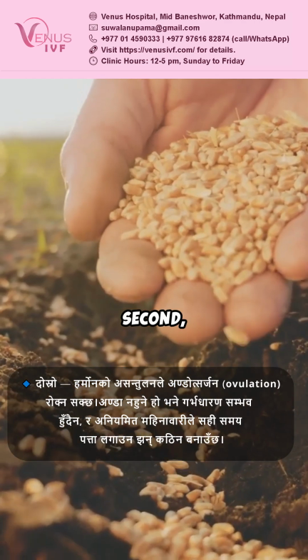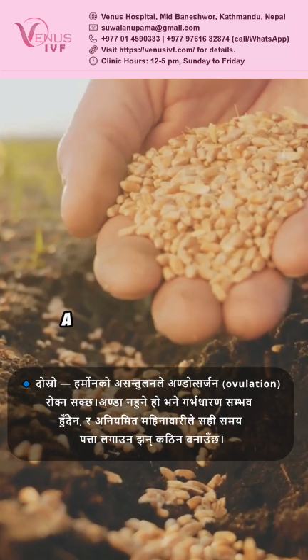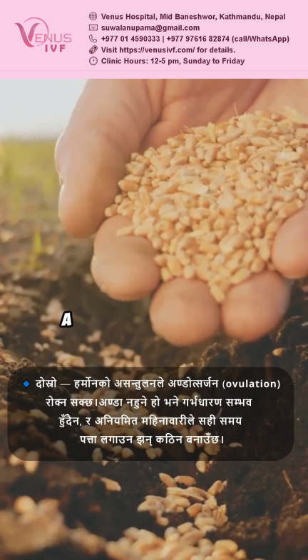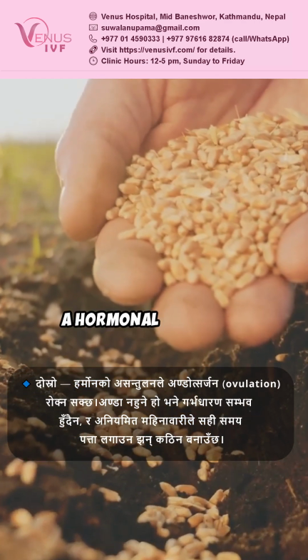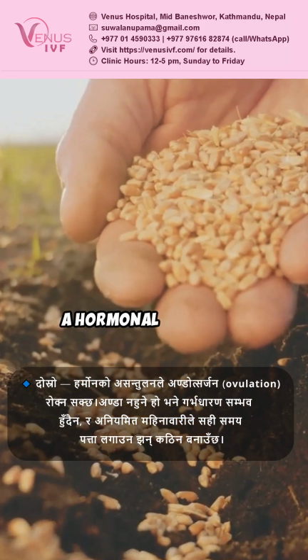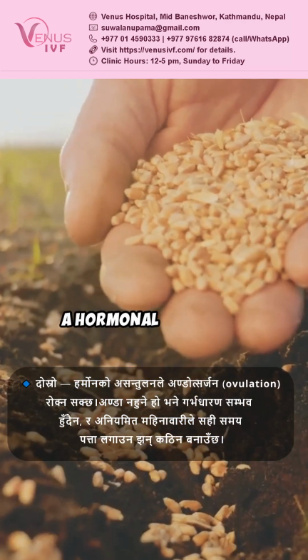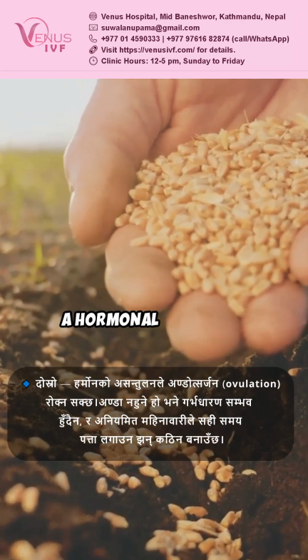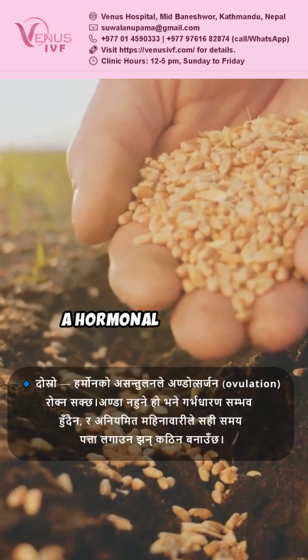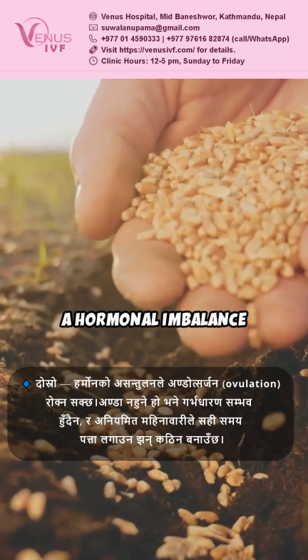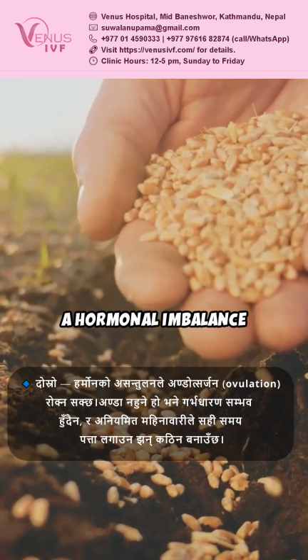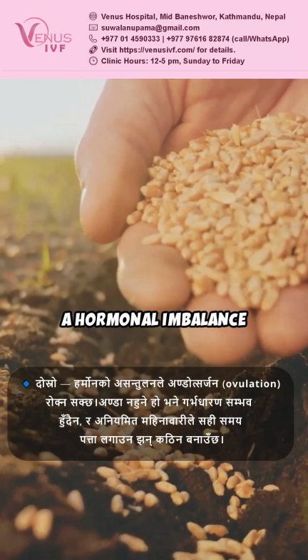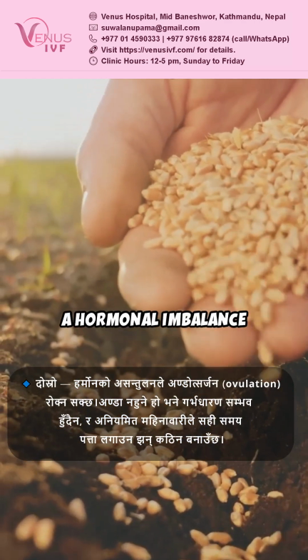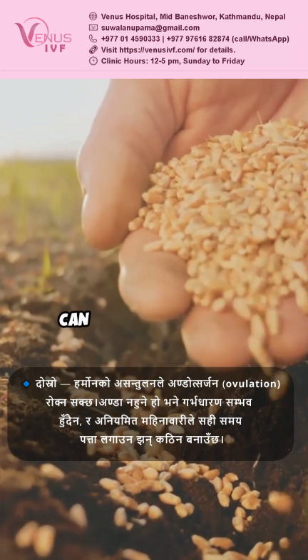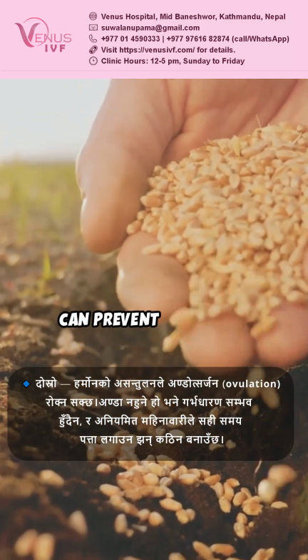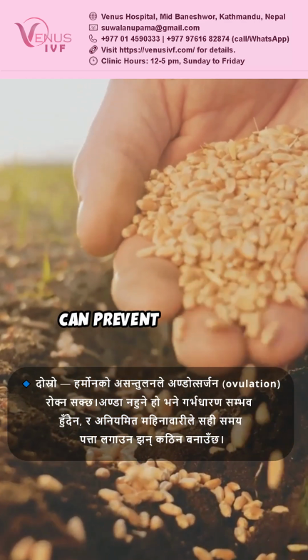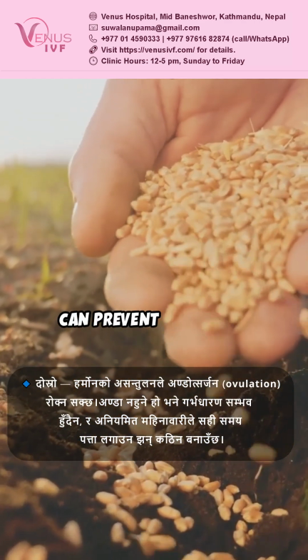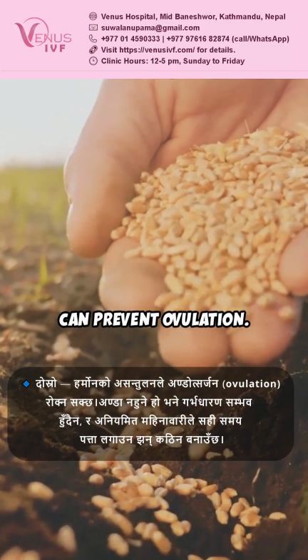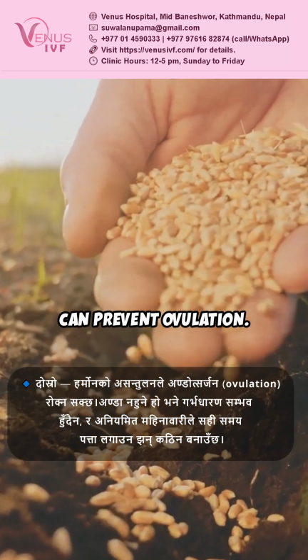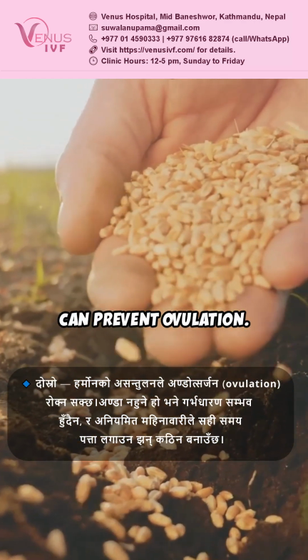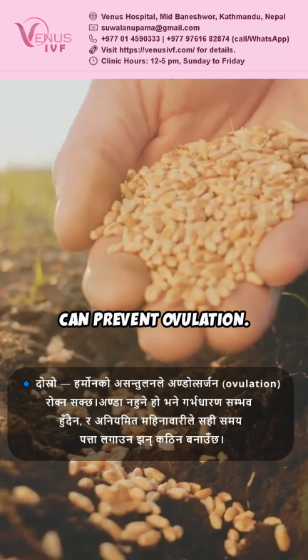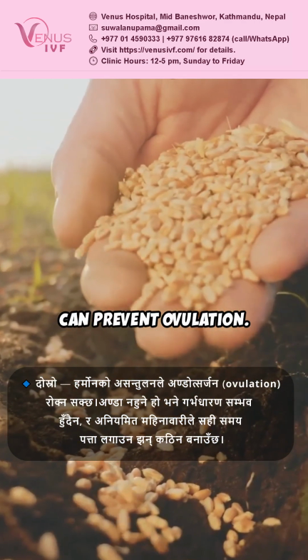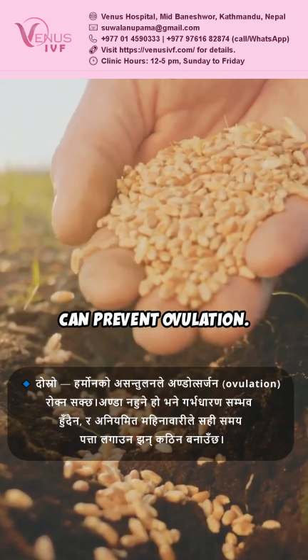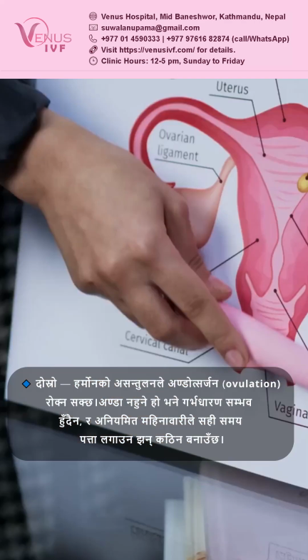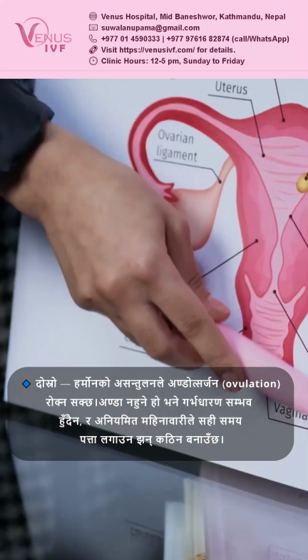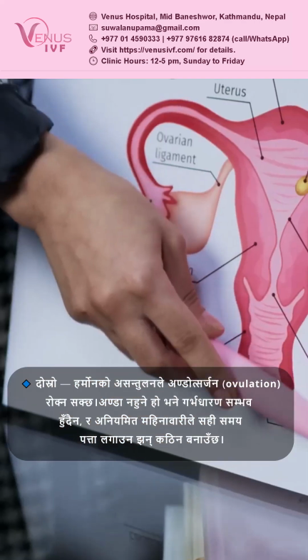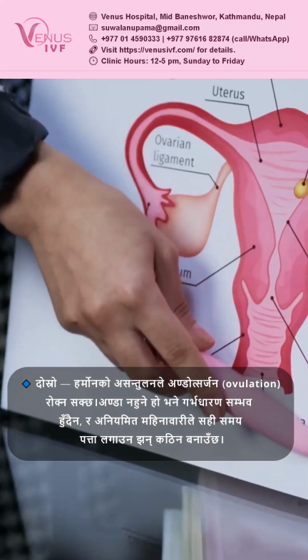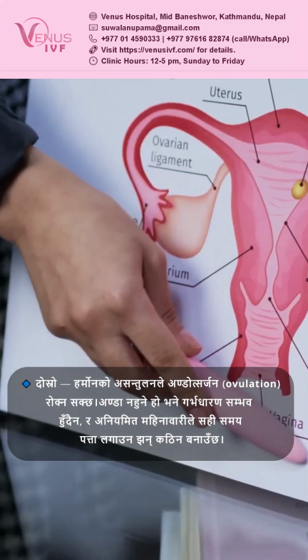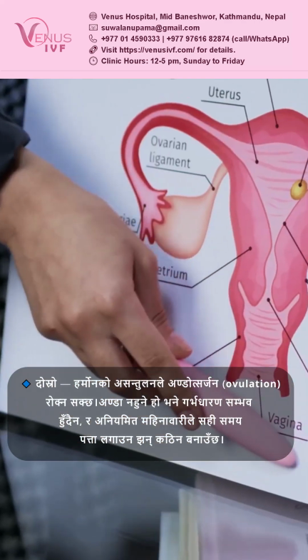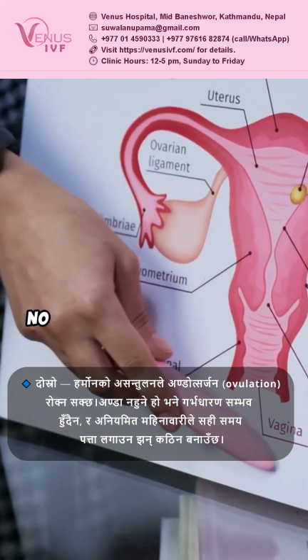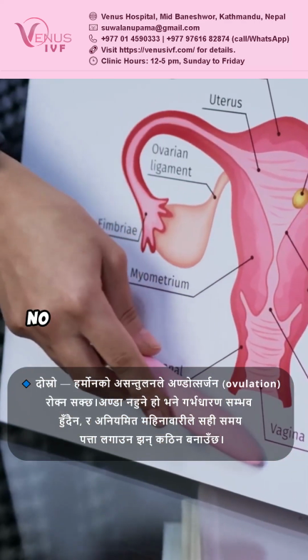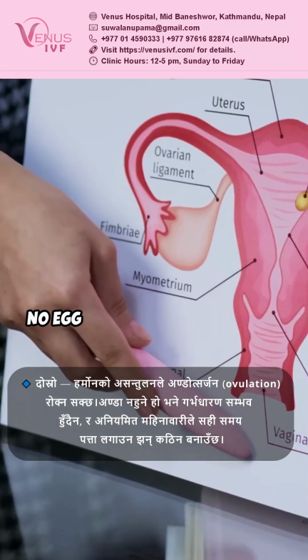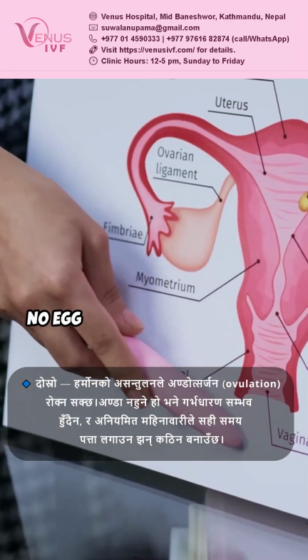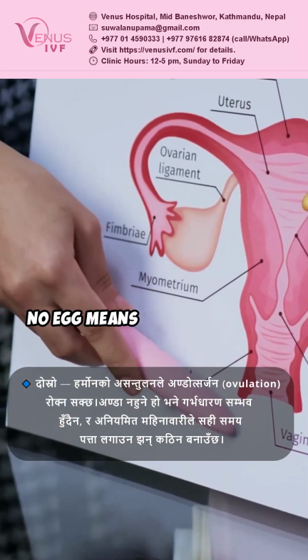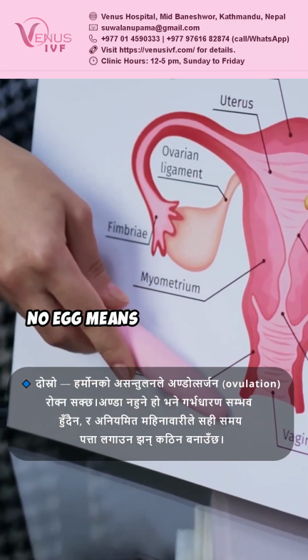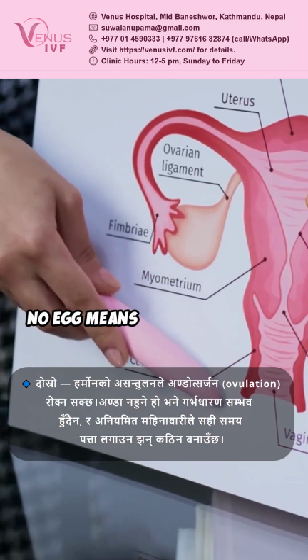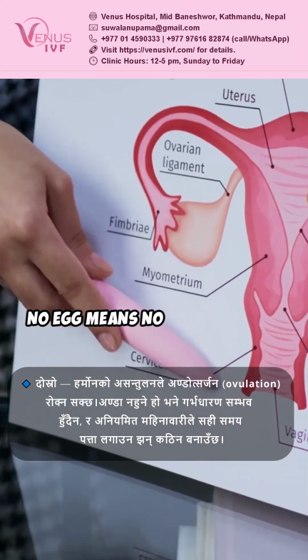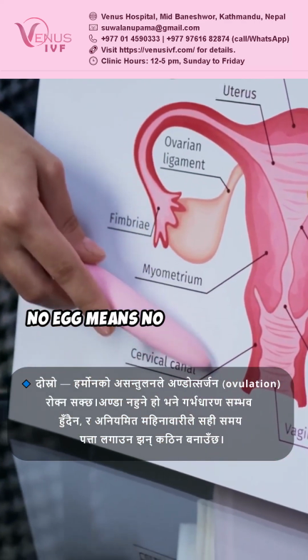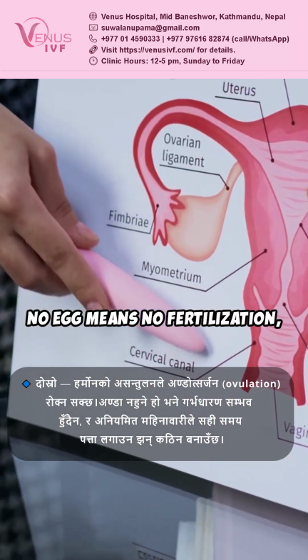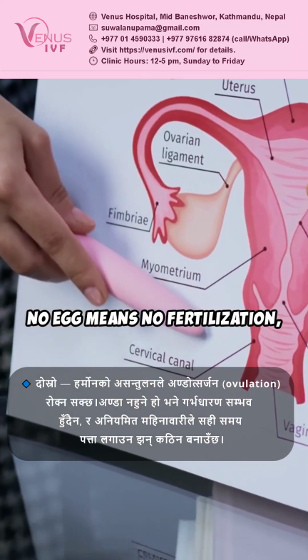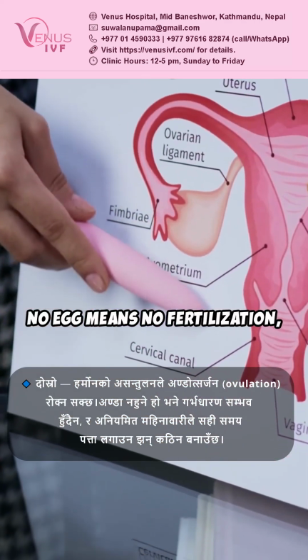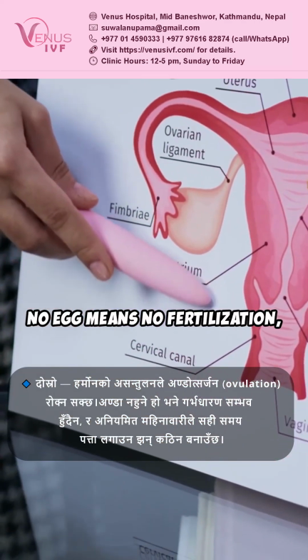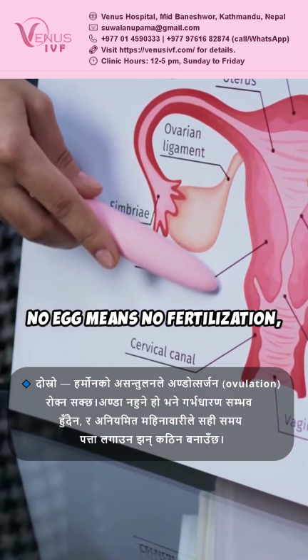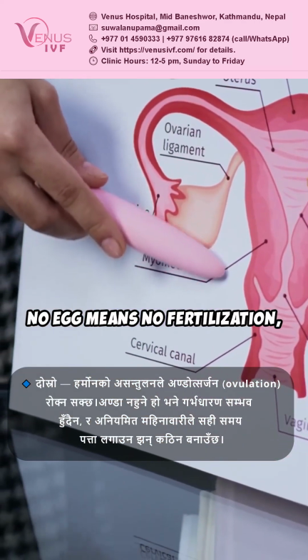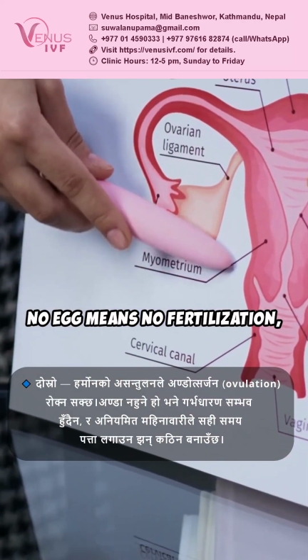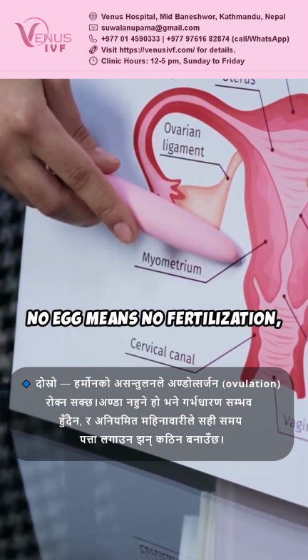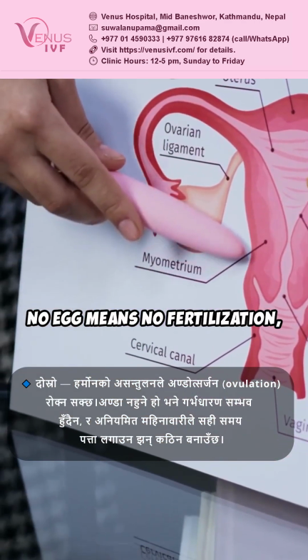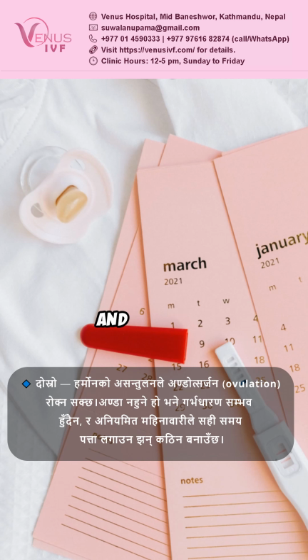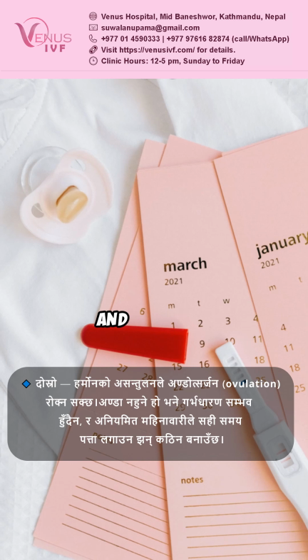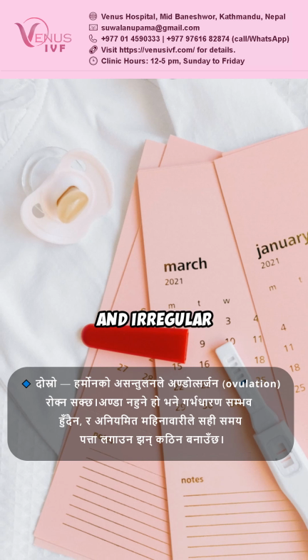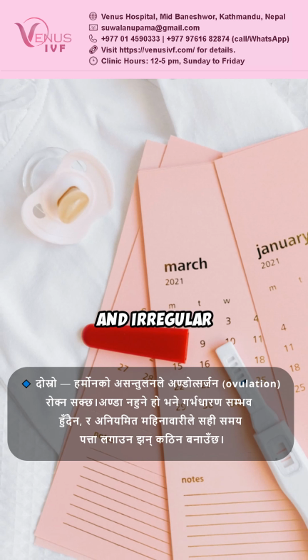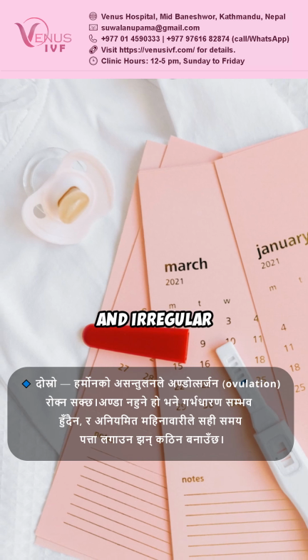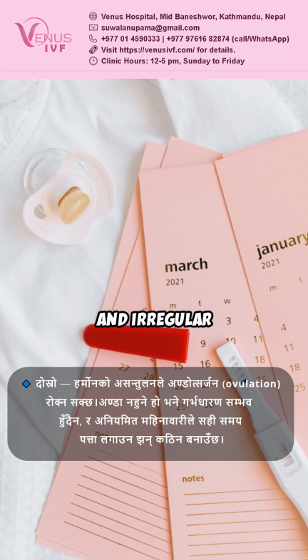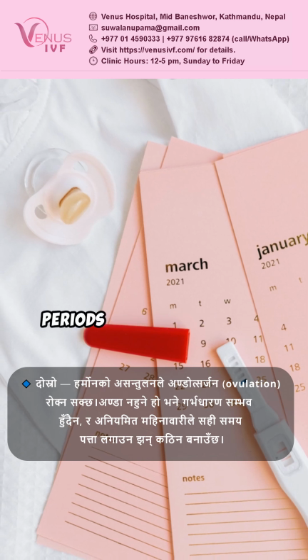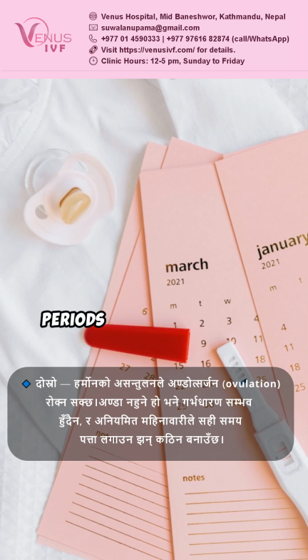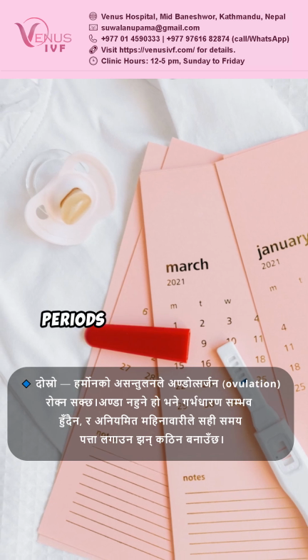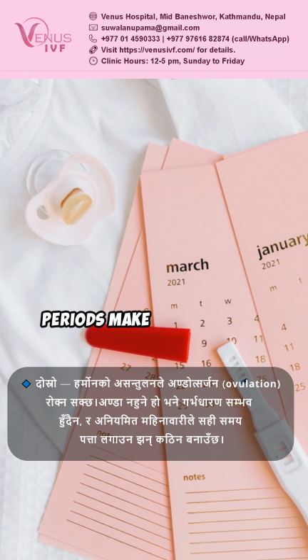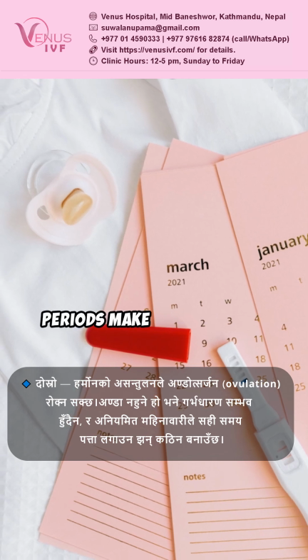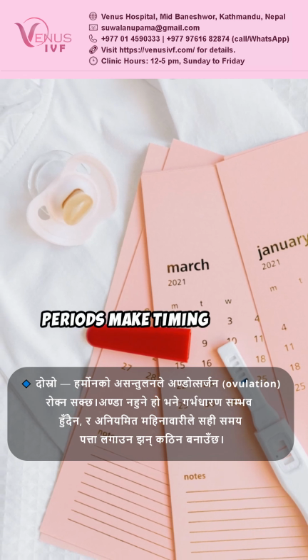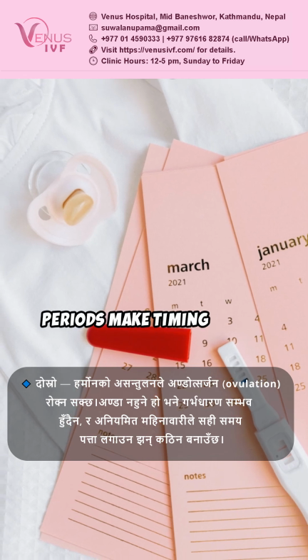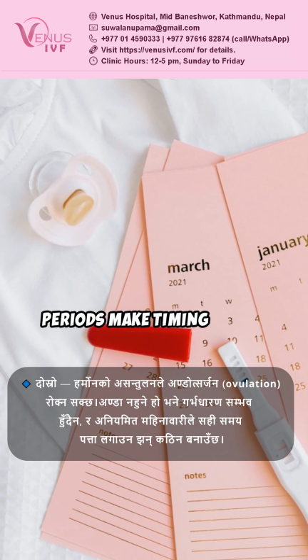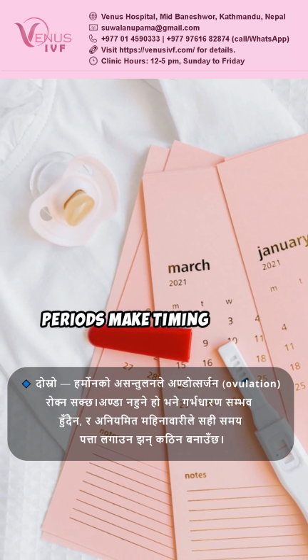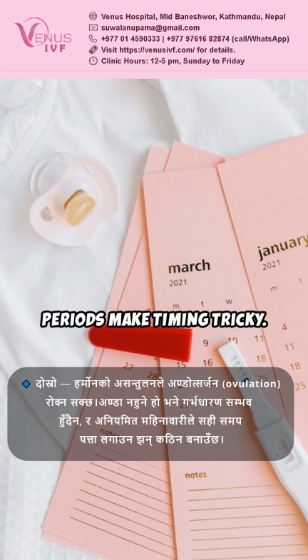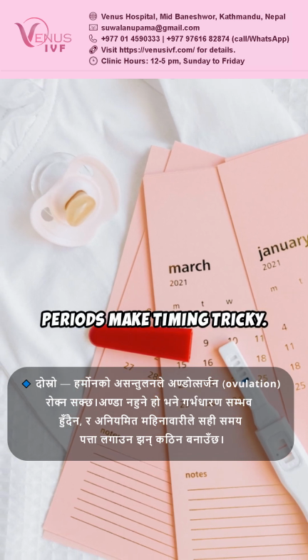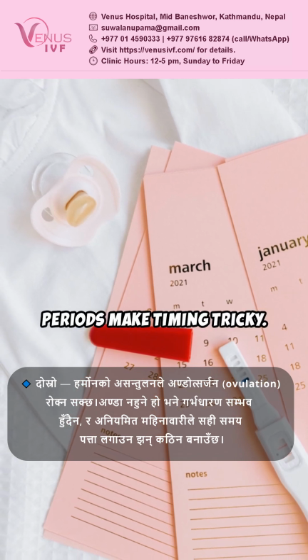Second, a hormonal imbalance can prevent ovulation. No egg means no fertilization, and irregular periods make timing tricky.